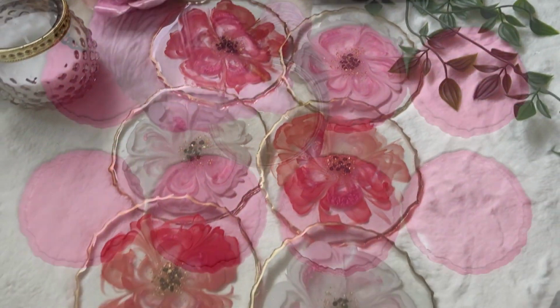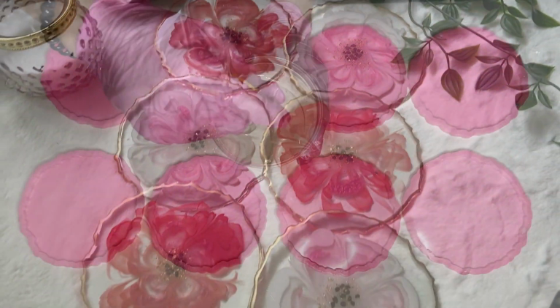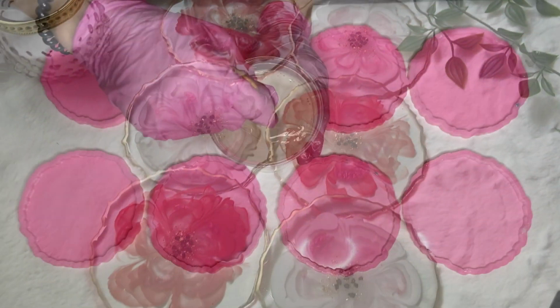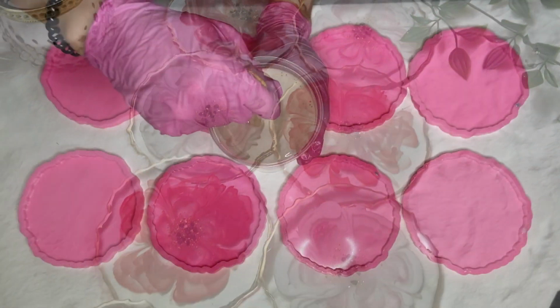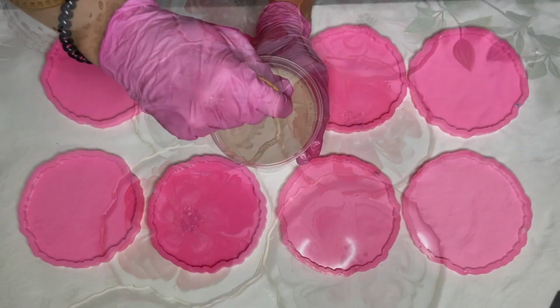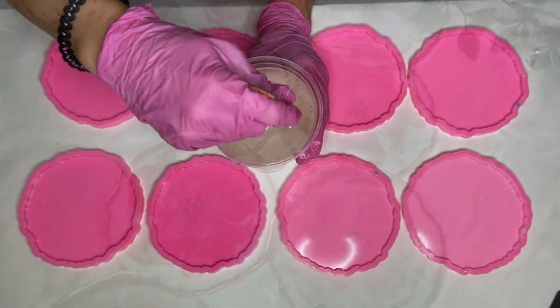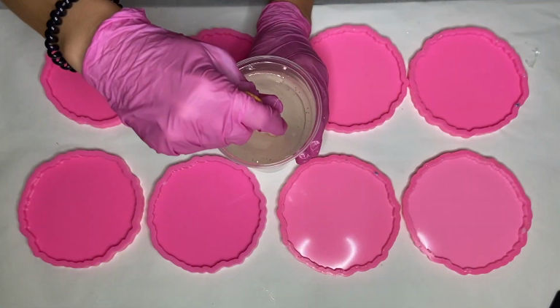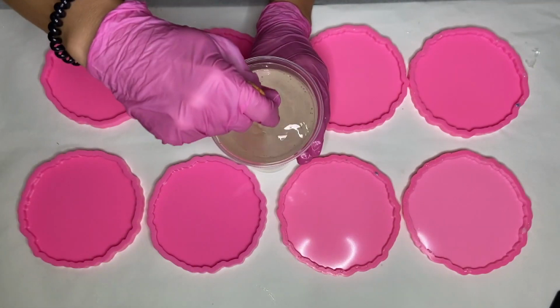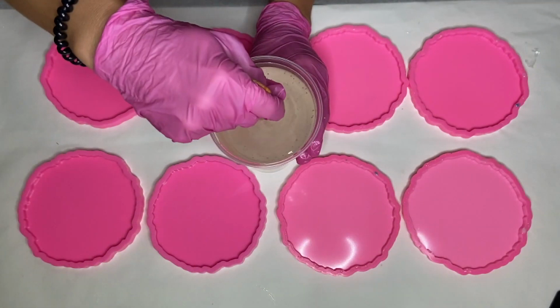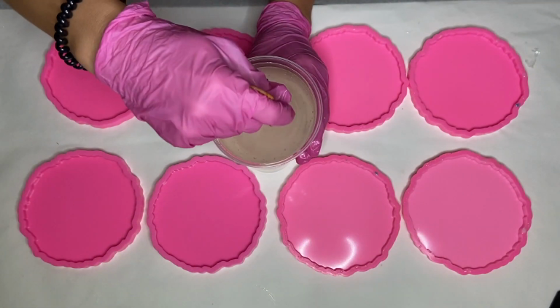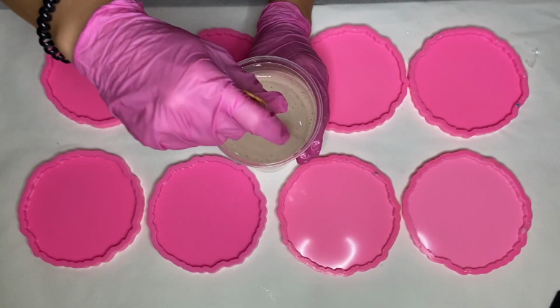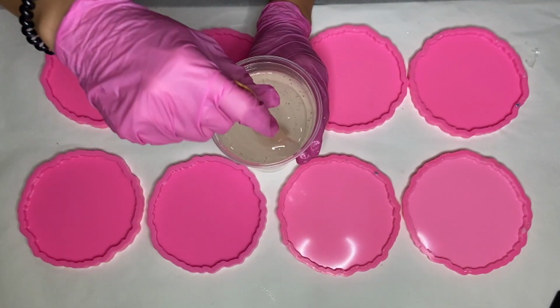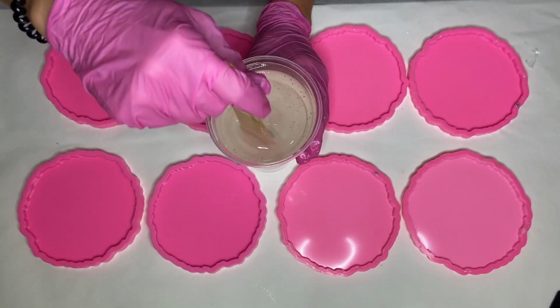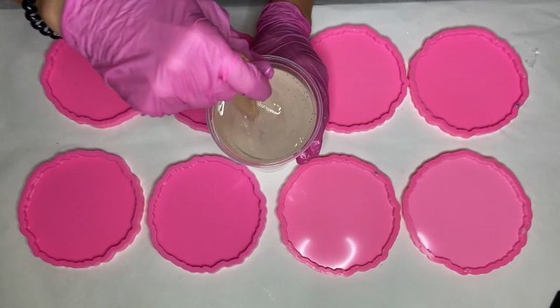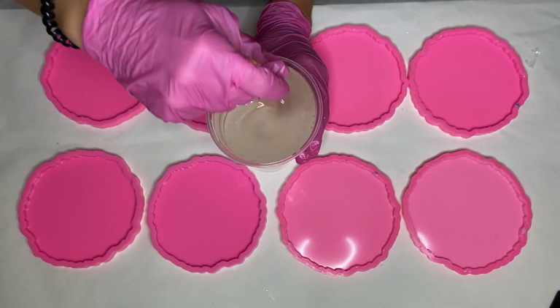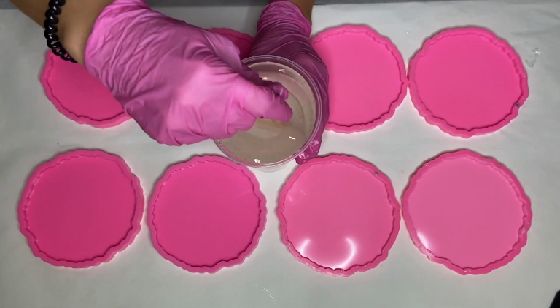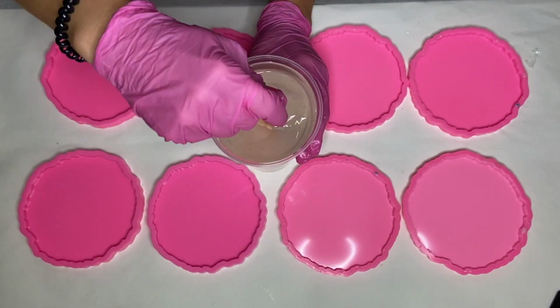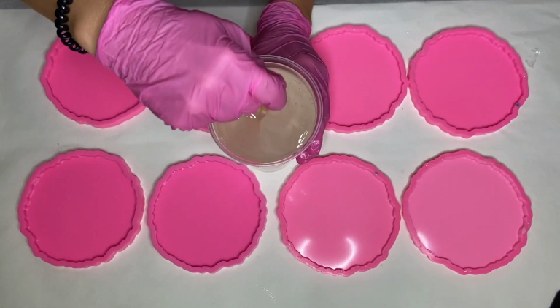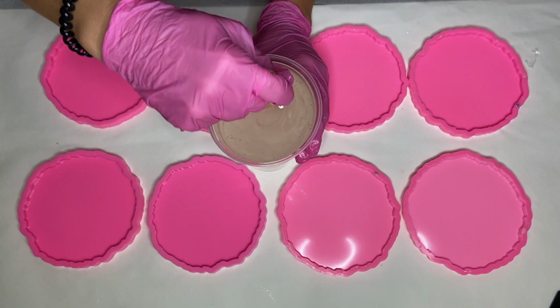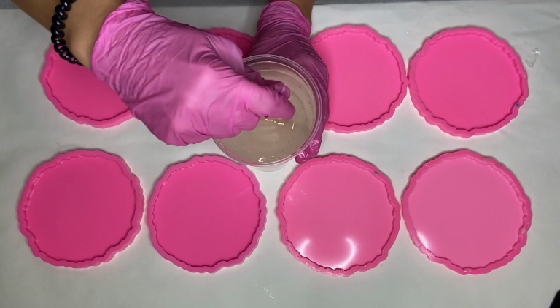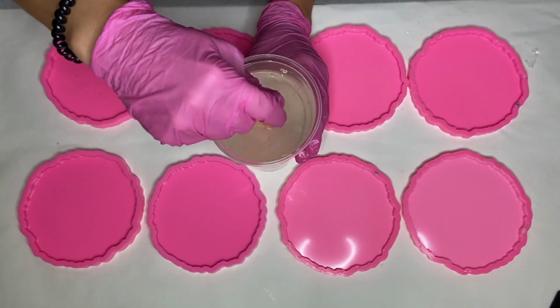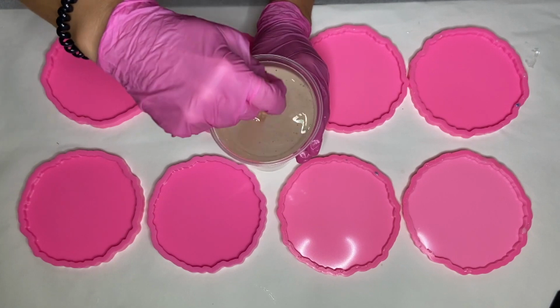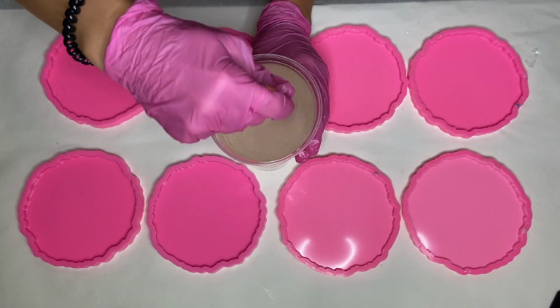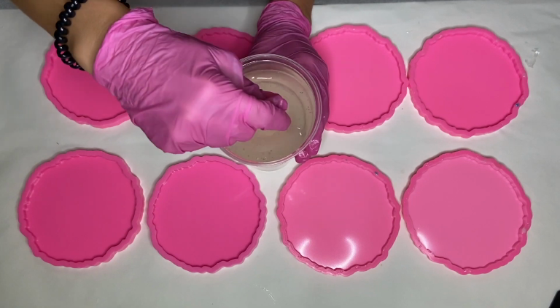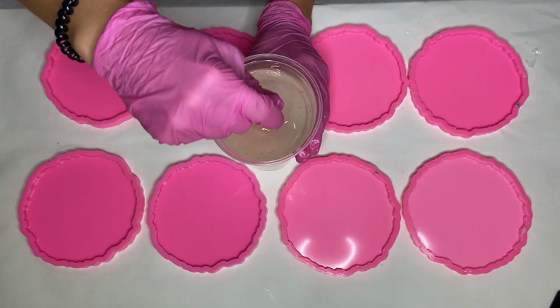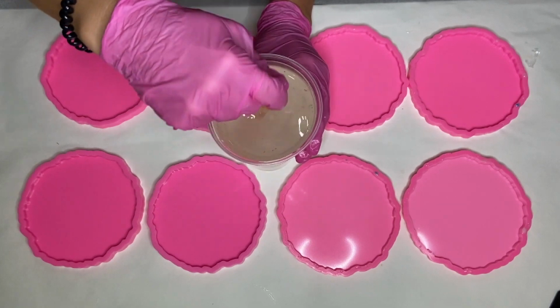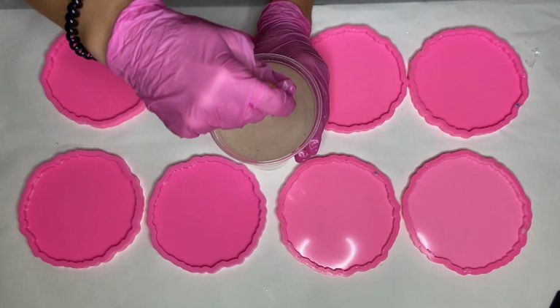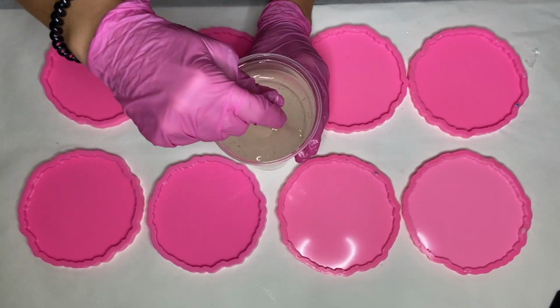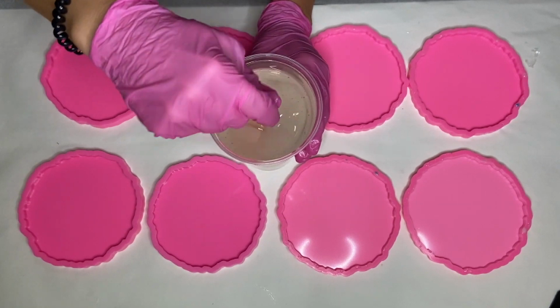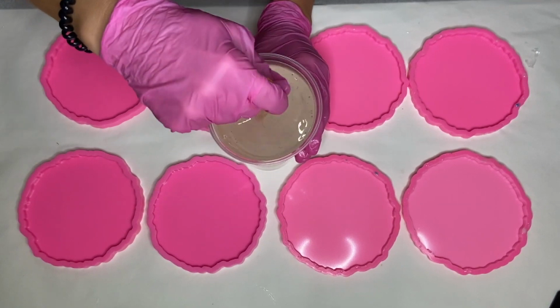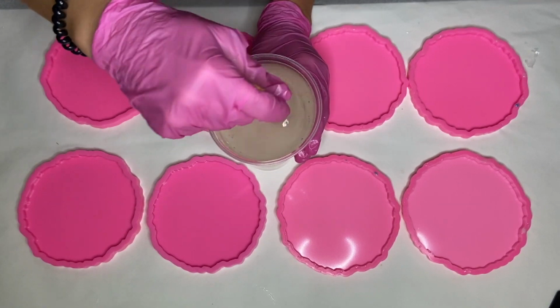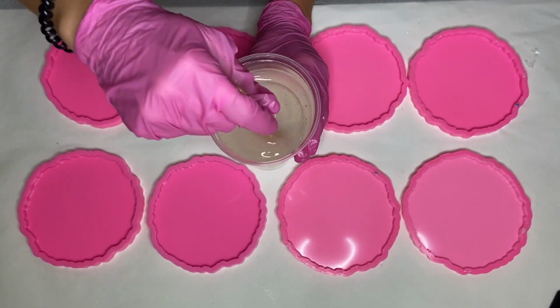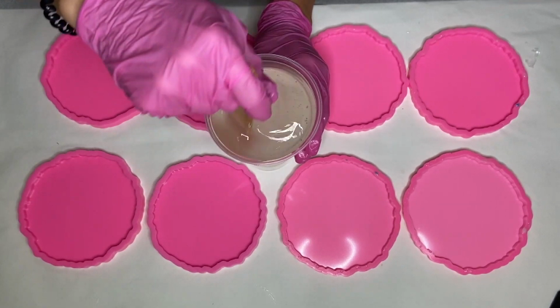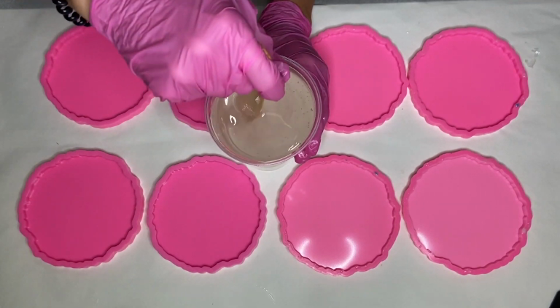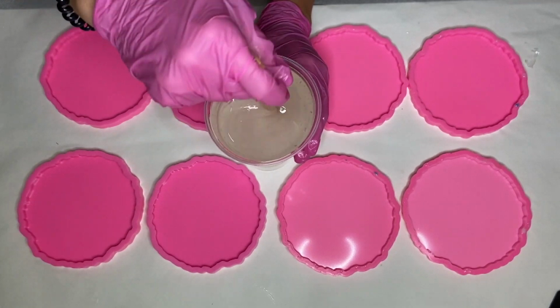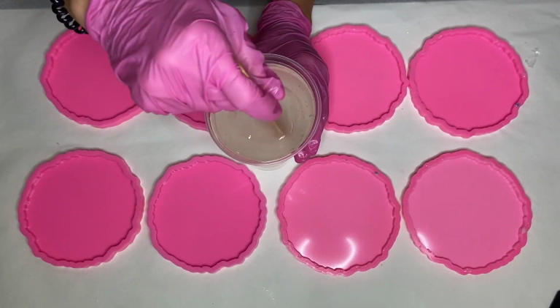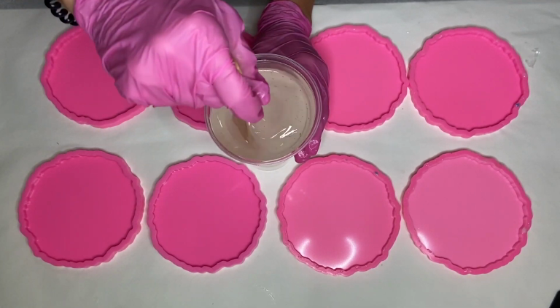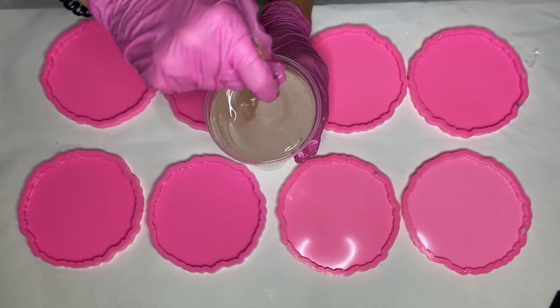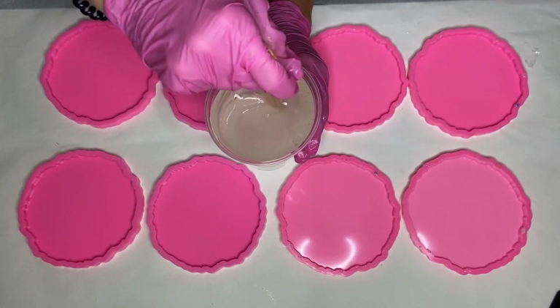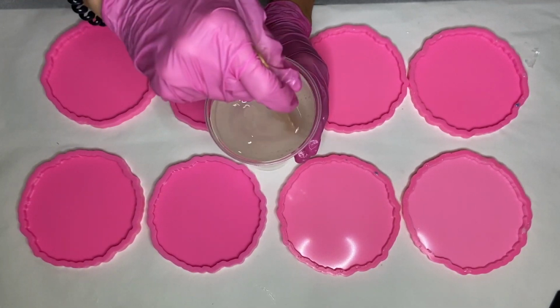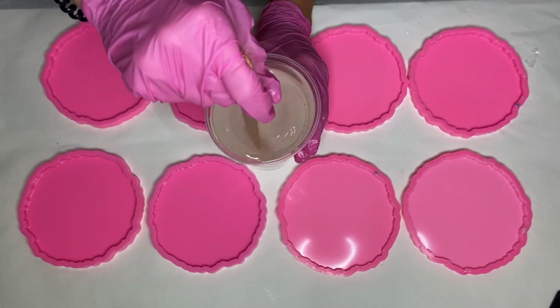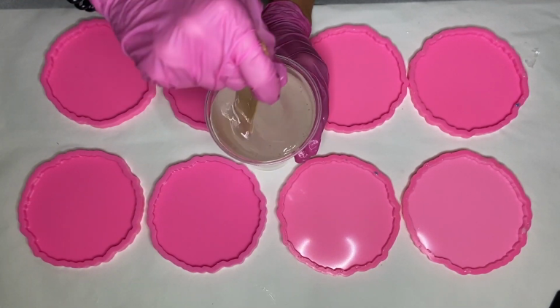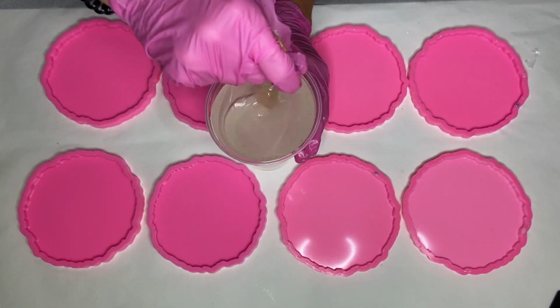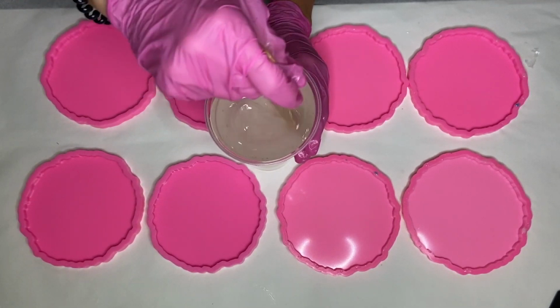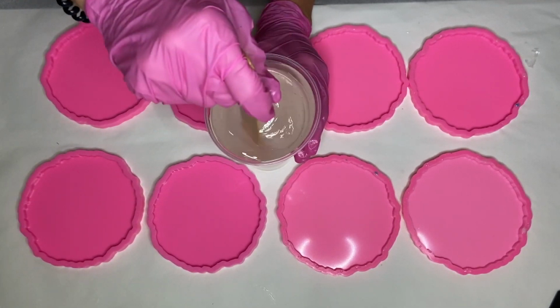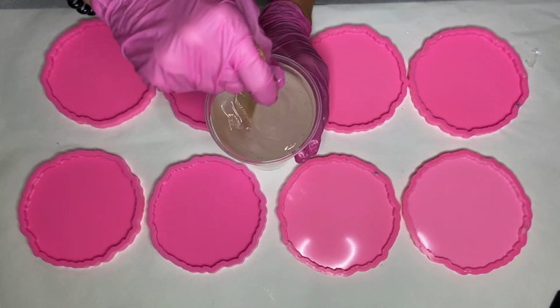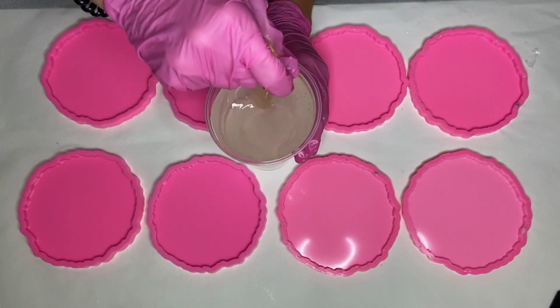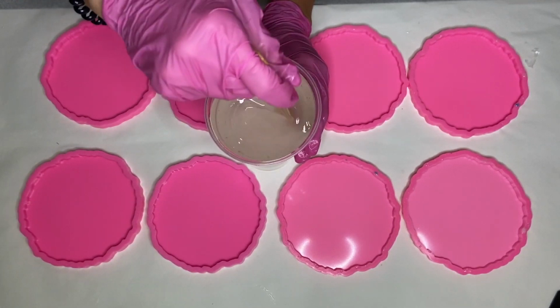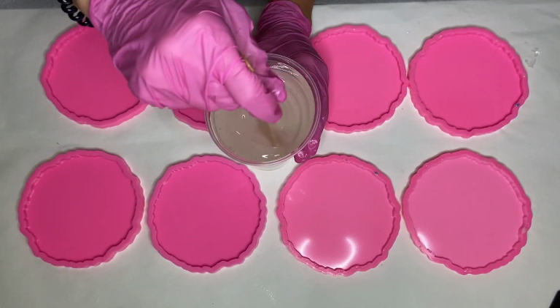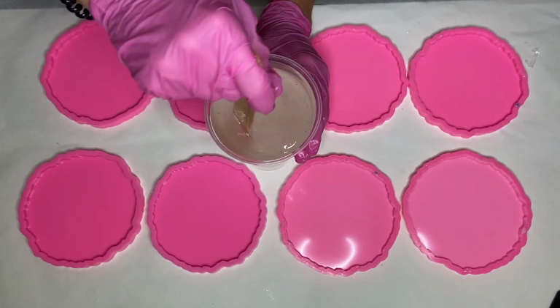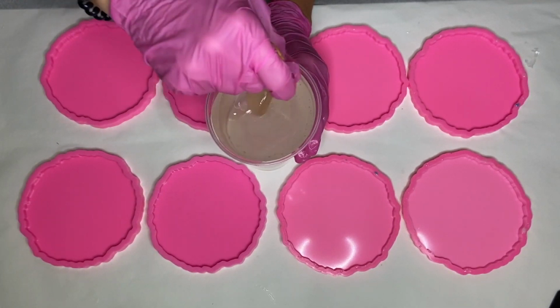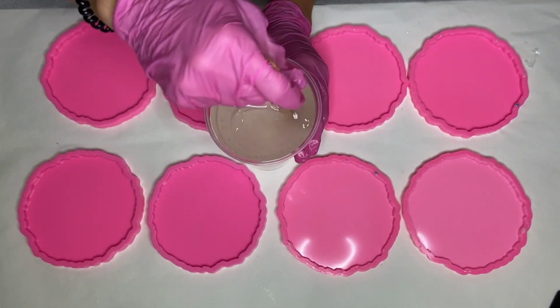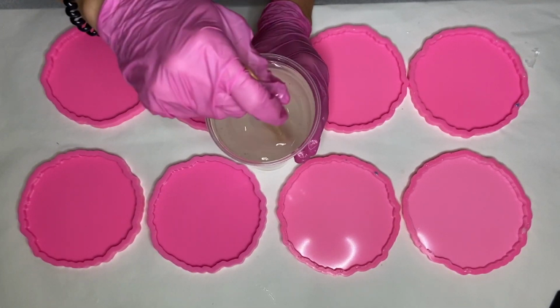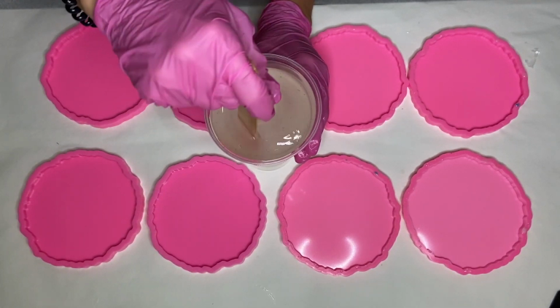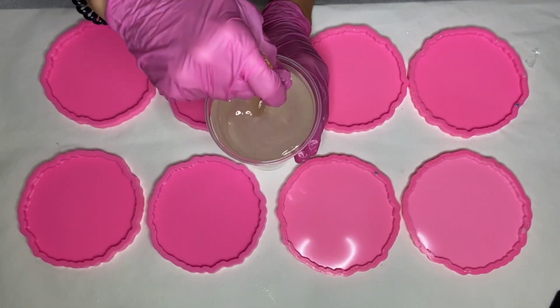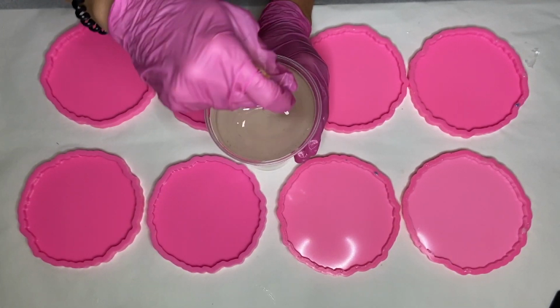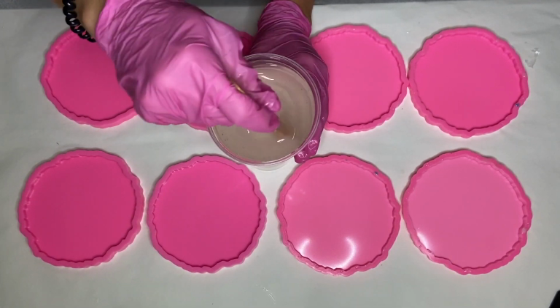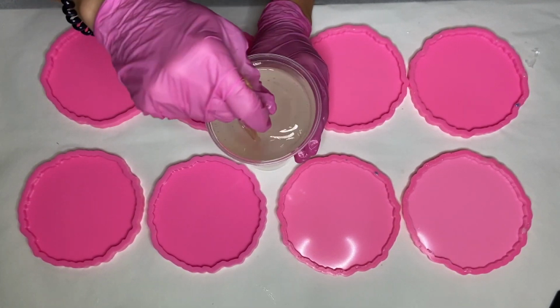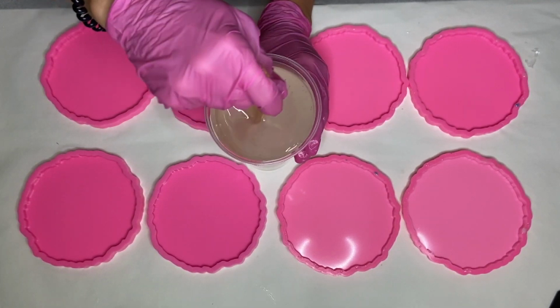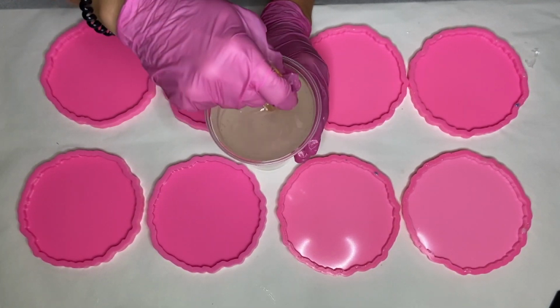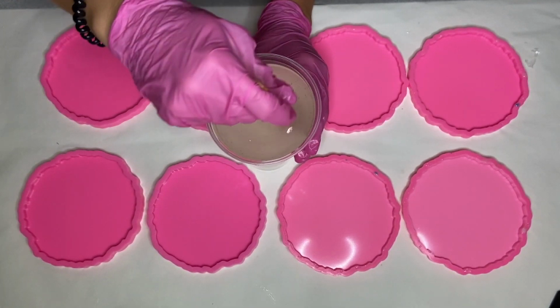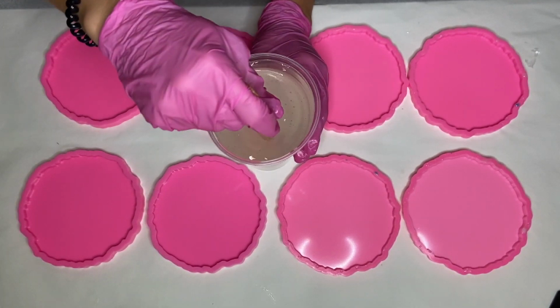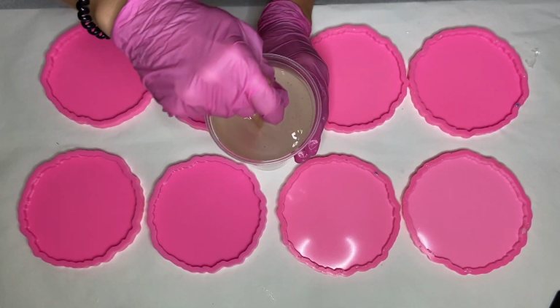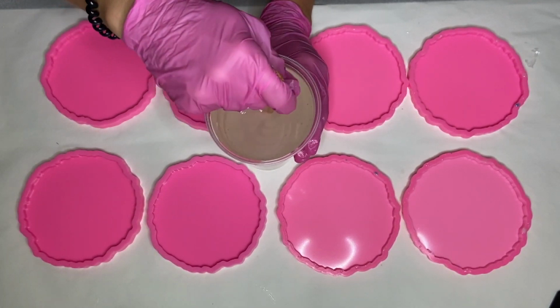Hi everyone, I'm Nadia and in today's video I'm making two sets of 3D flower resin coasters.